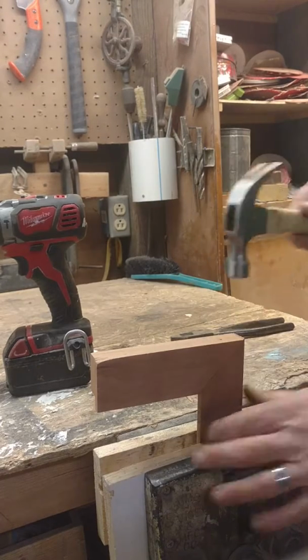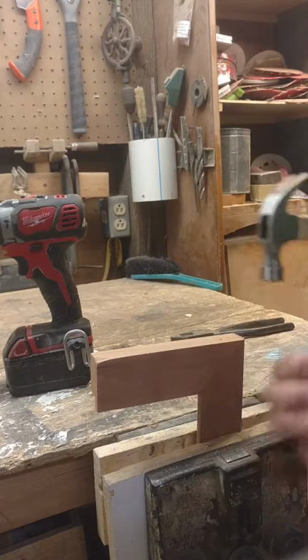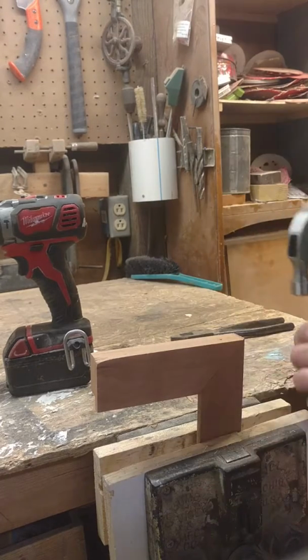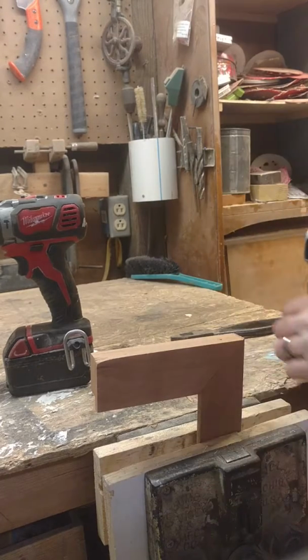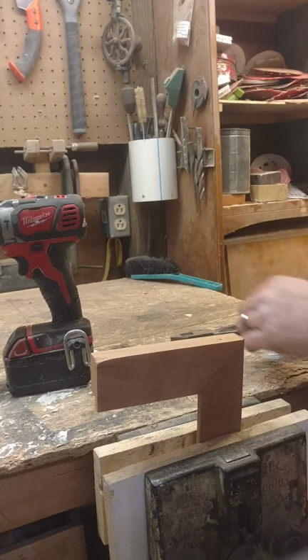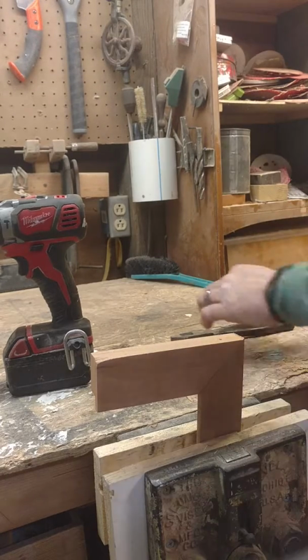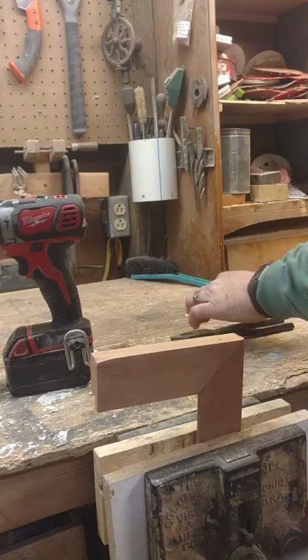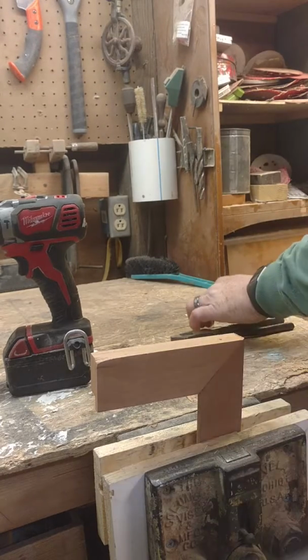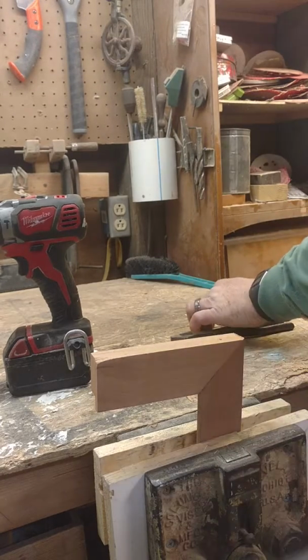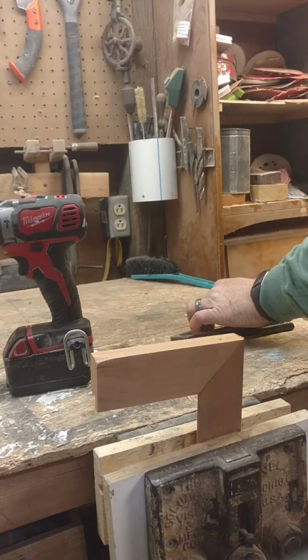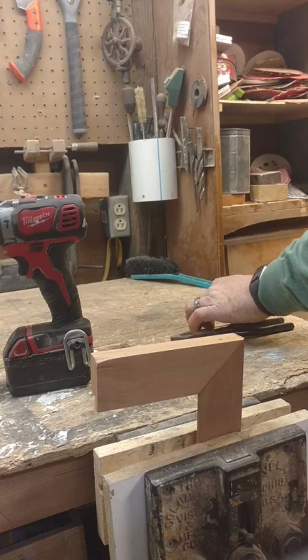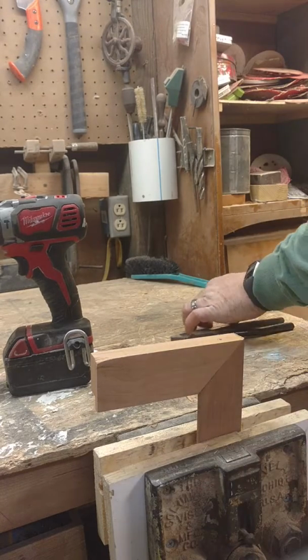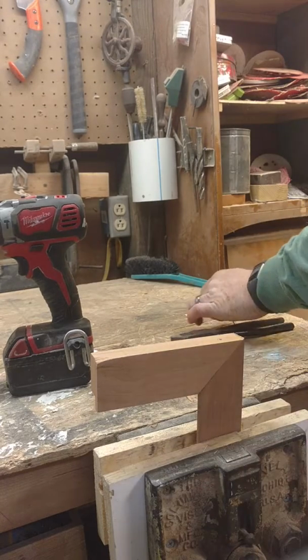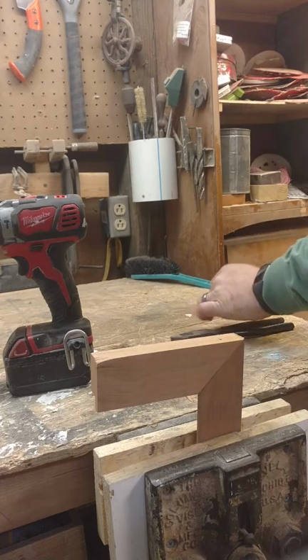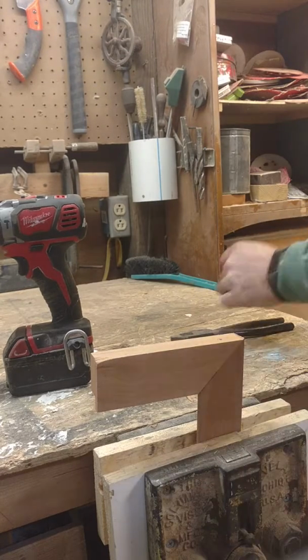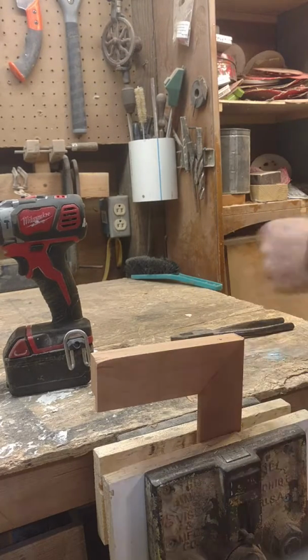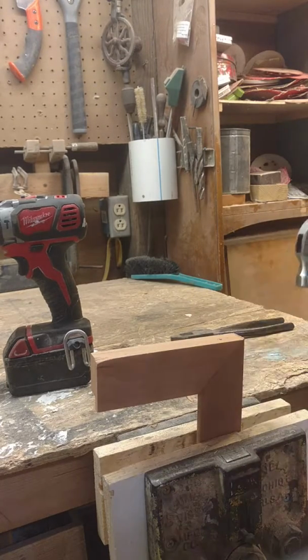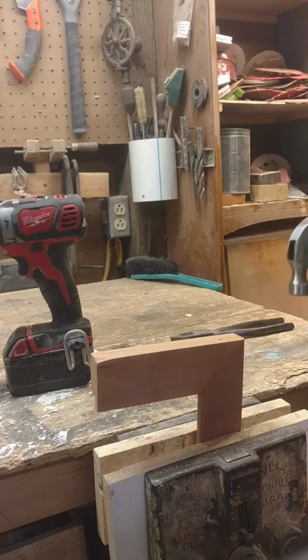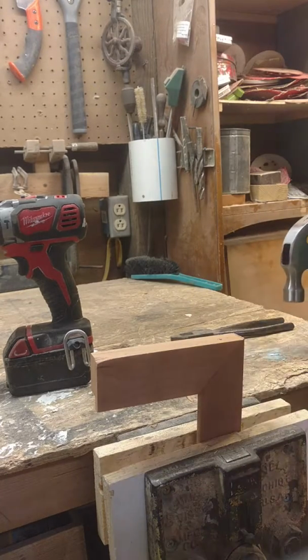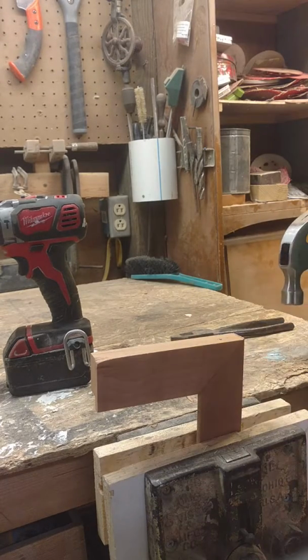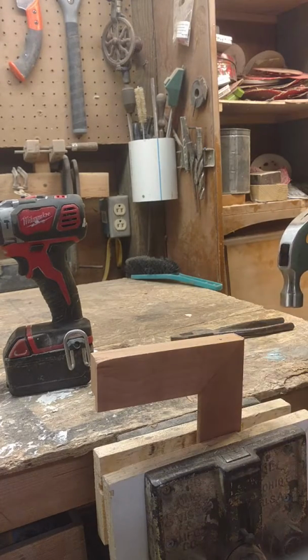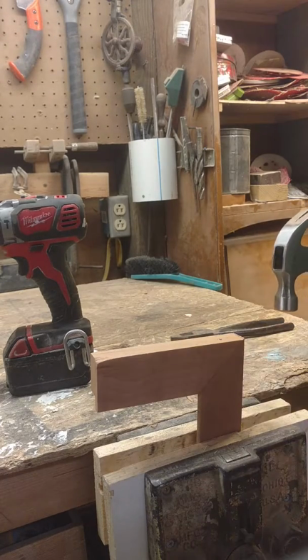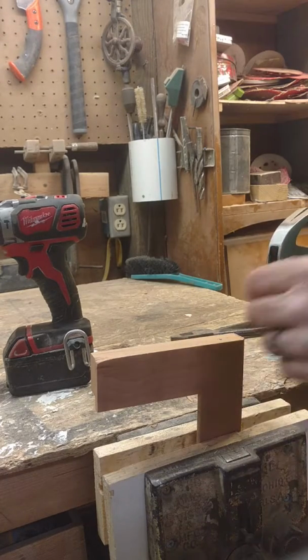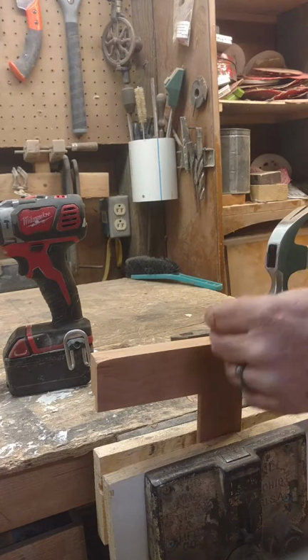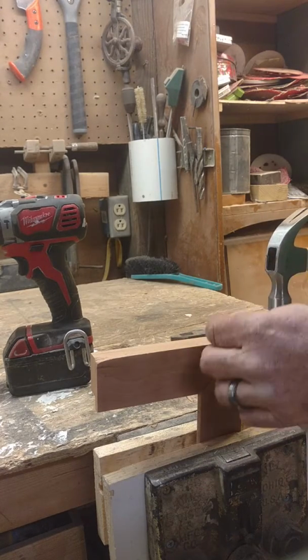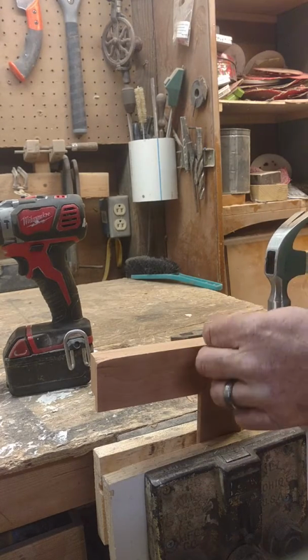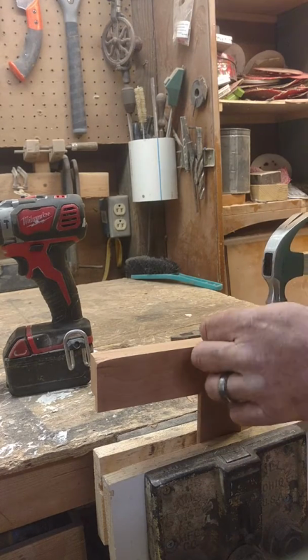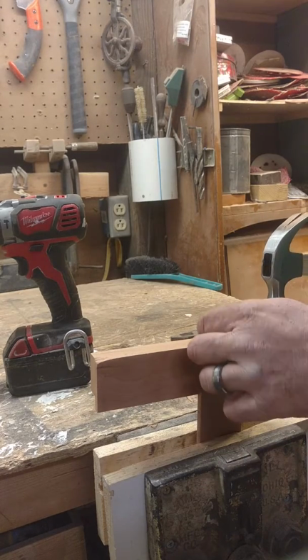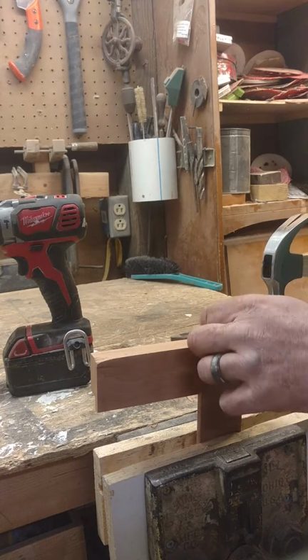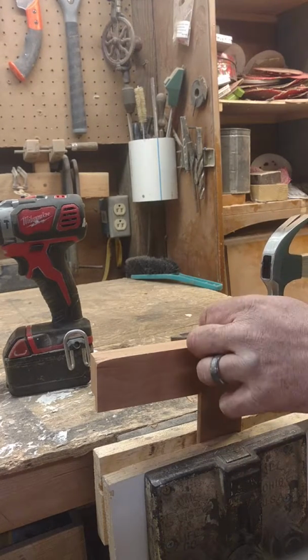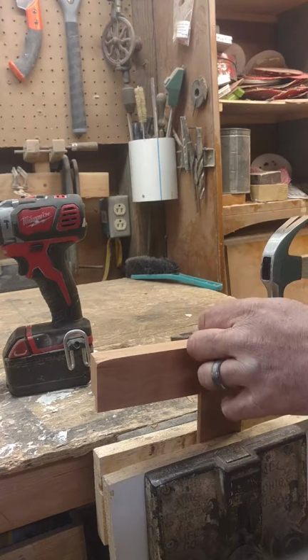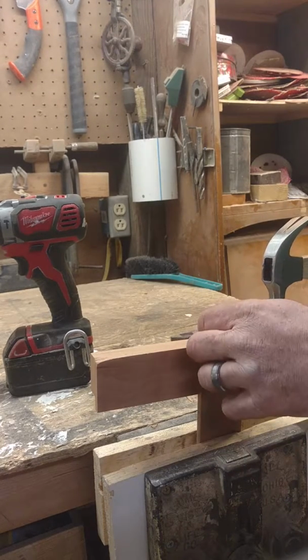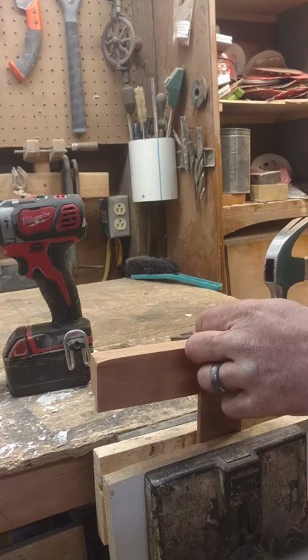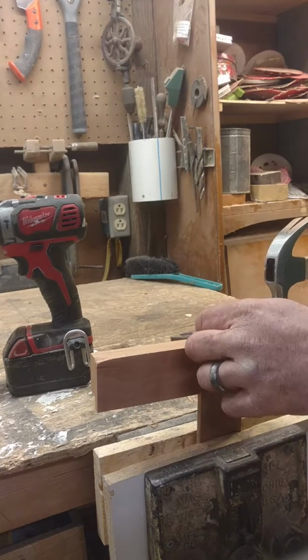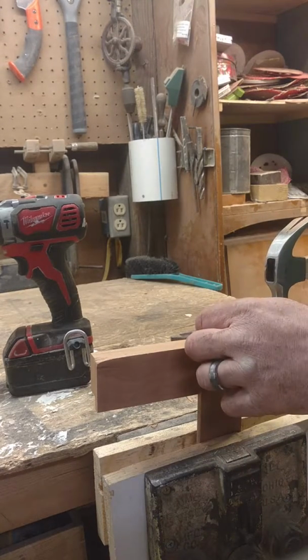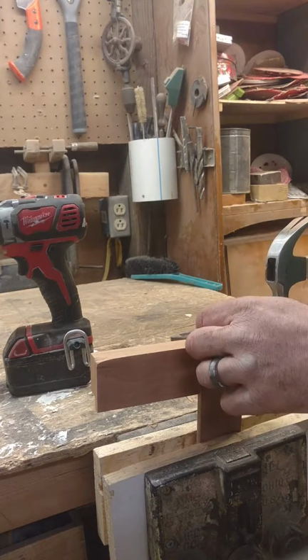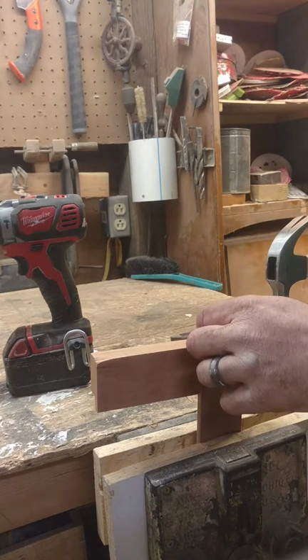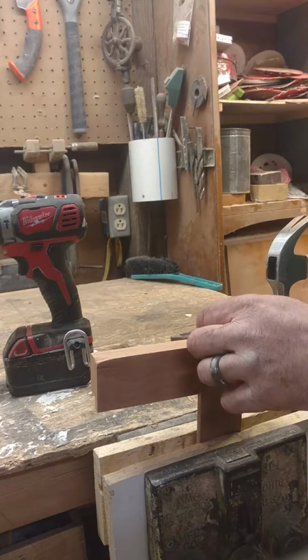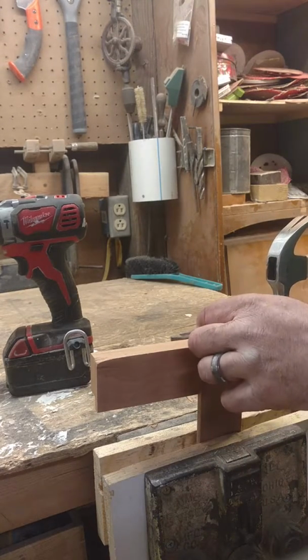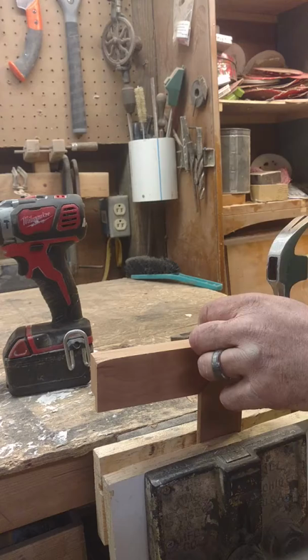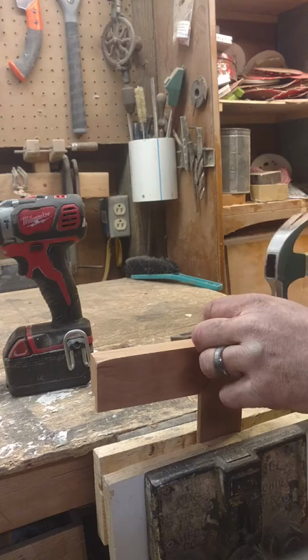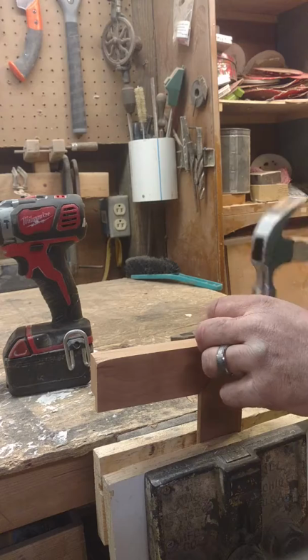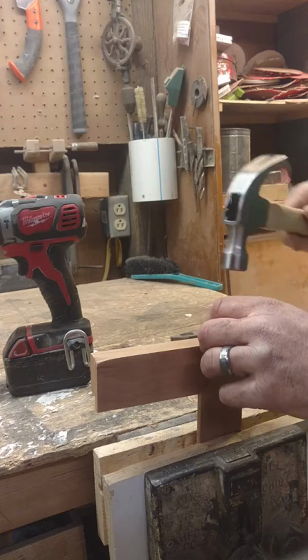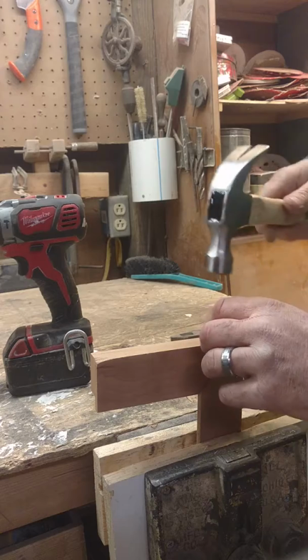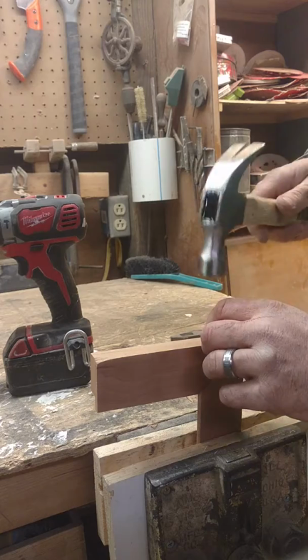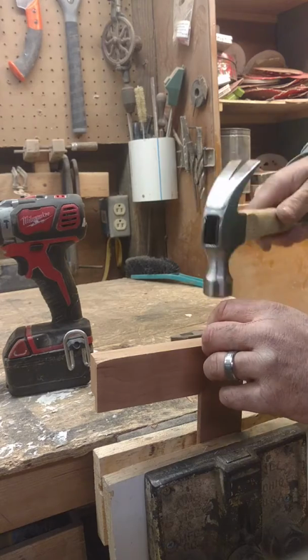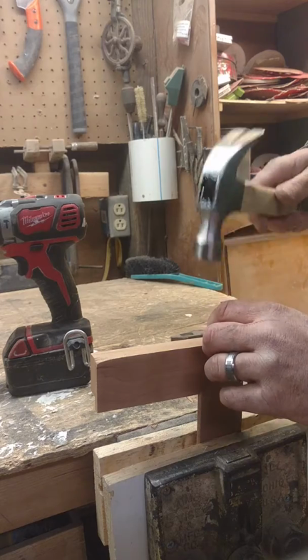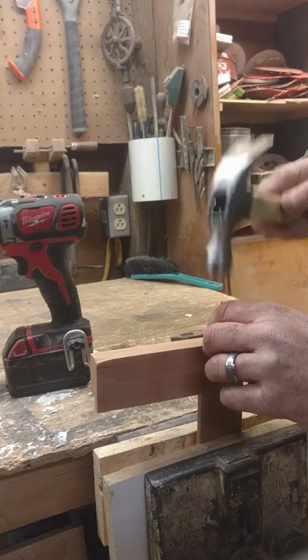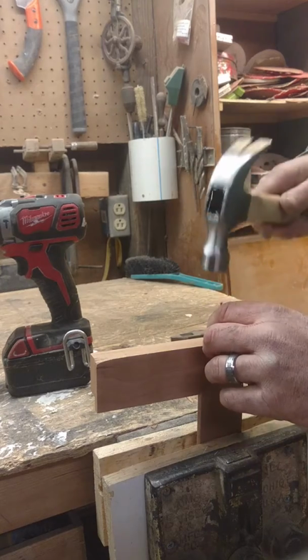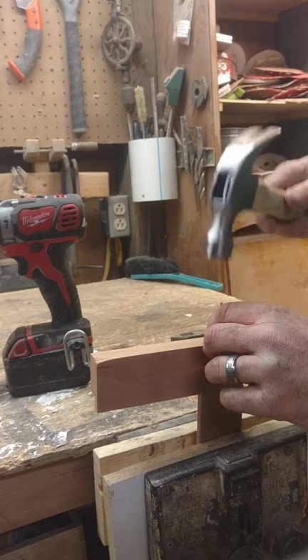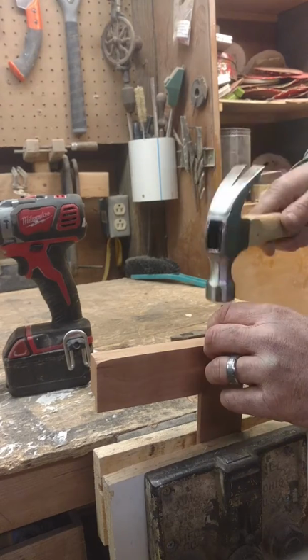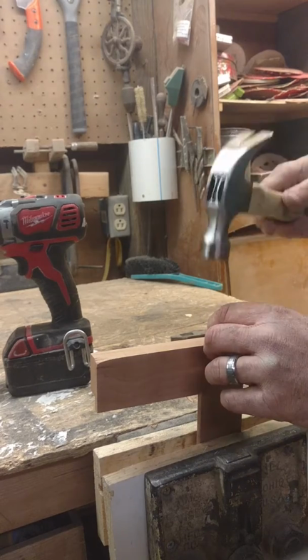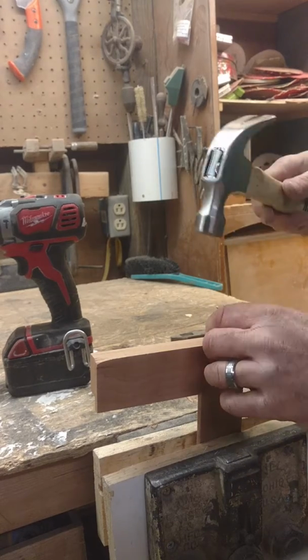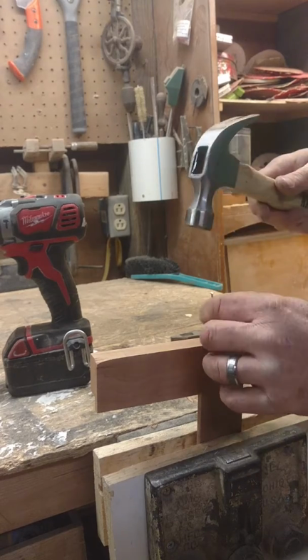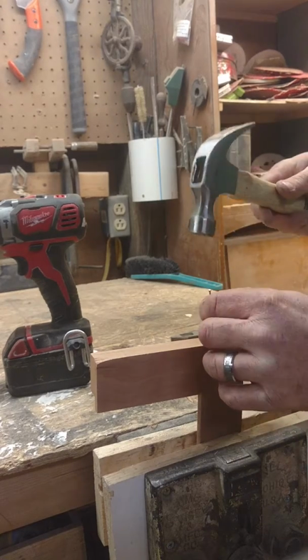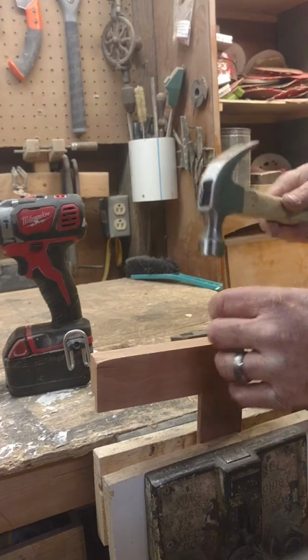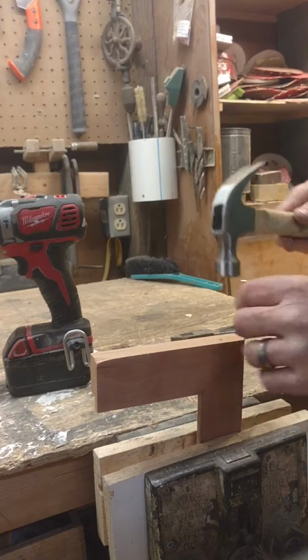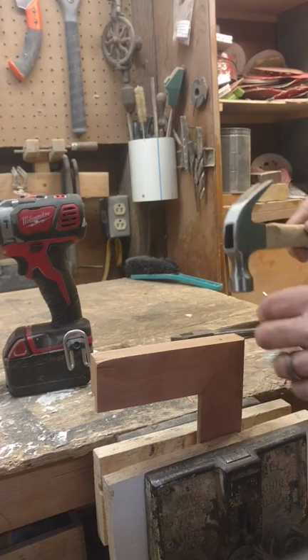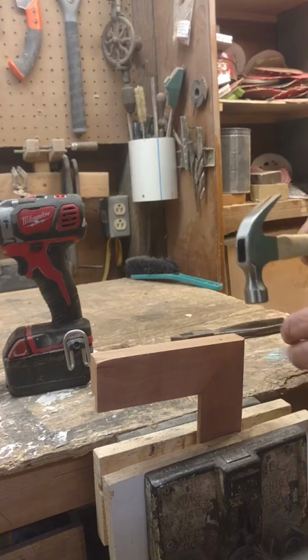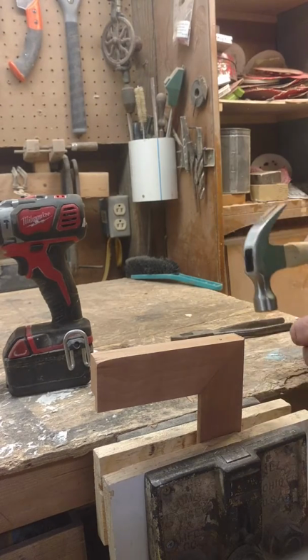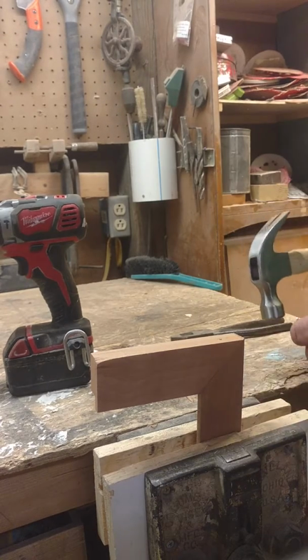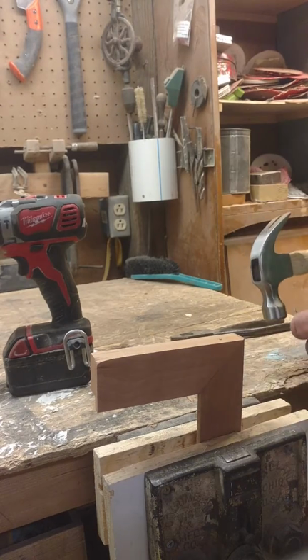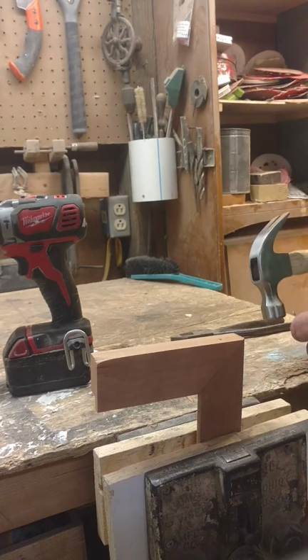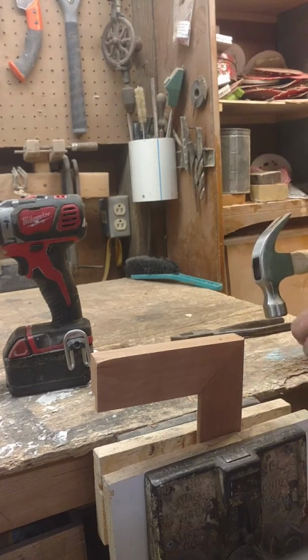Nail it down. Take a nail set — or if you don't have a nail set, another nail or a larger nail will work.